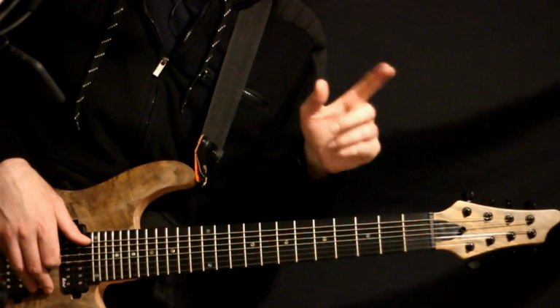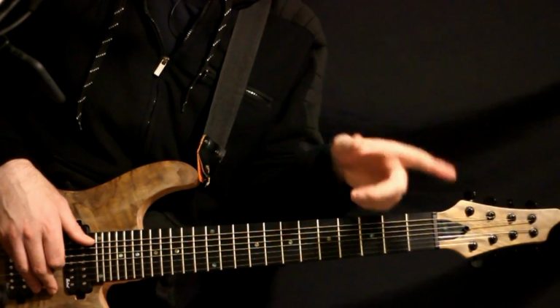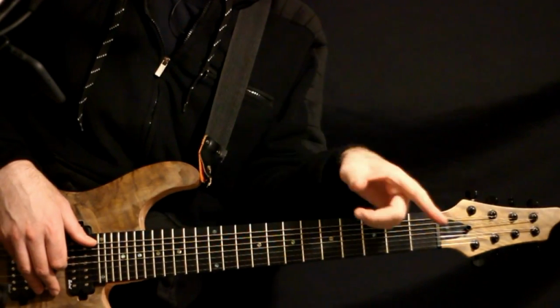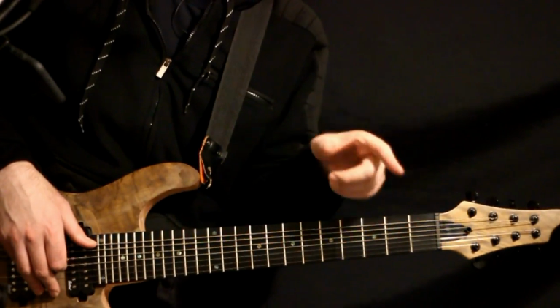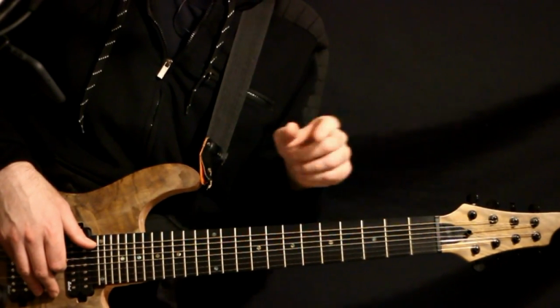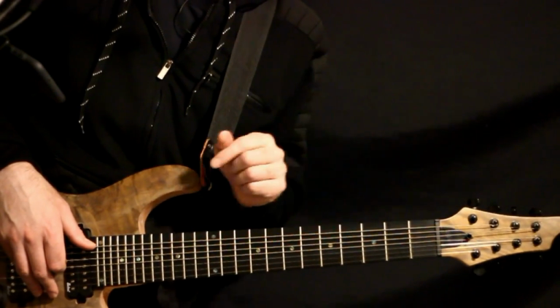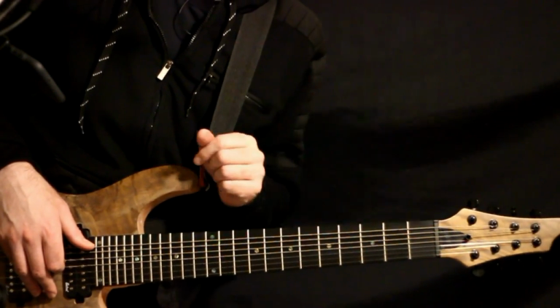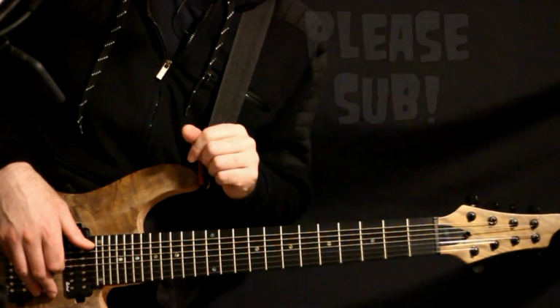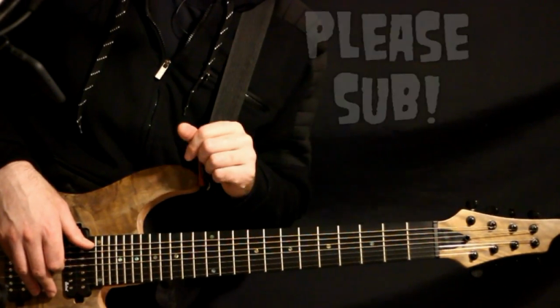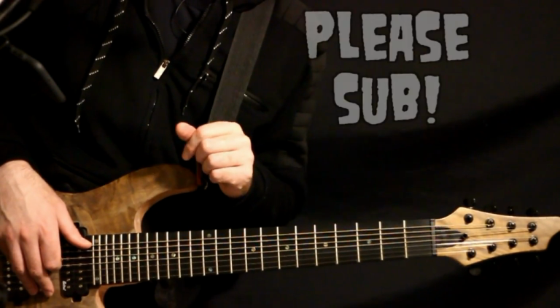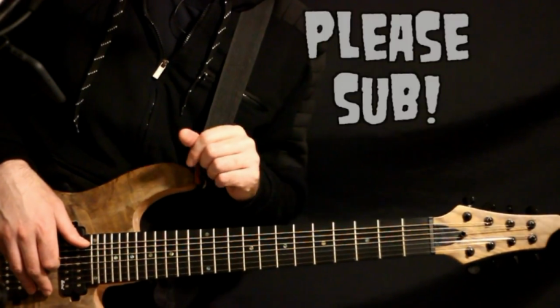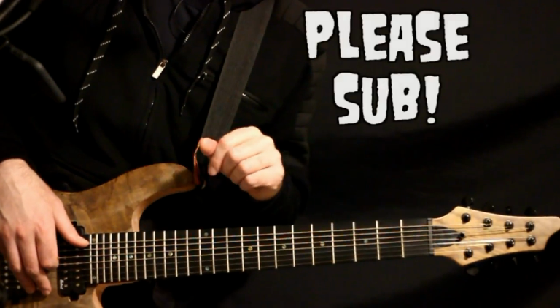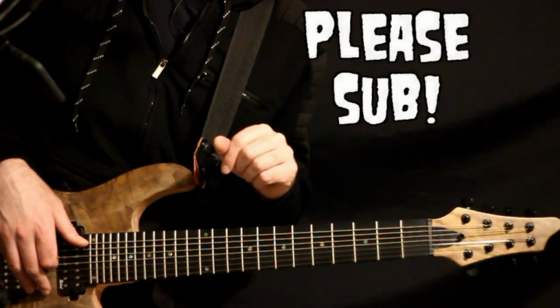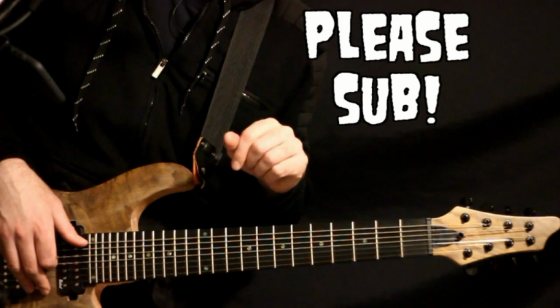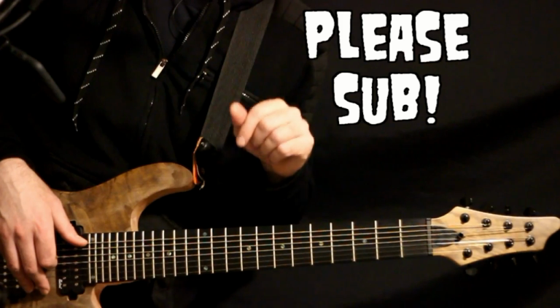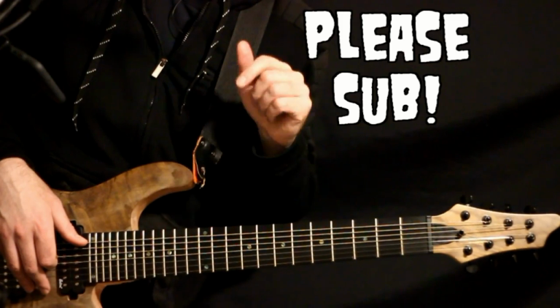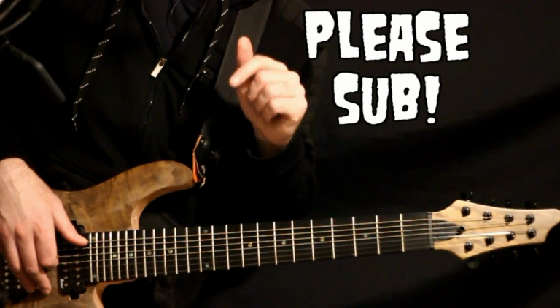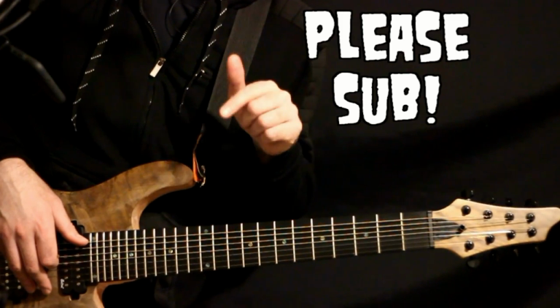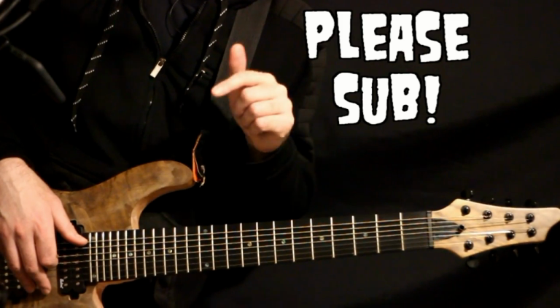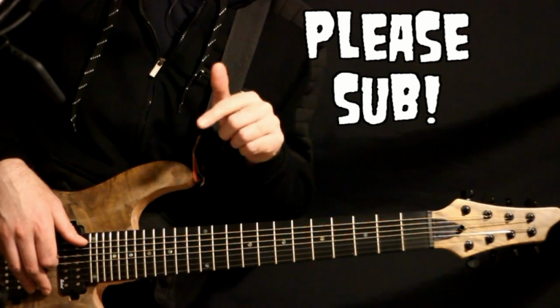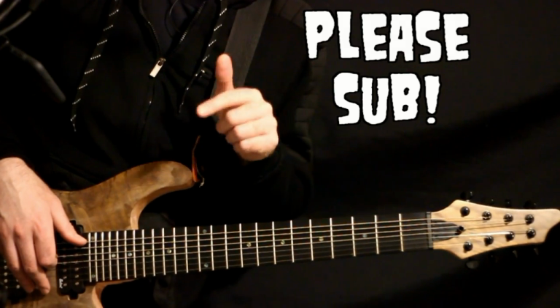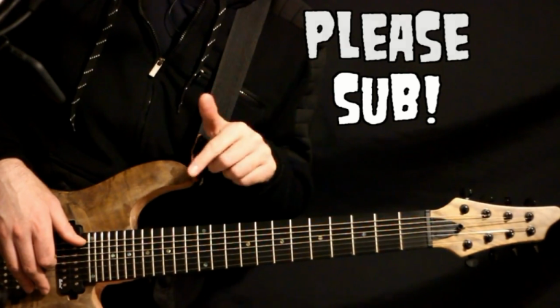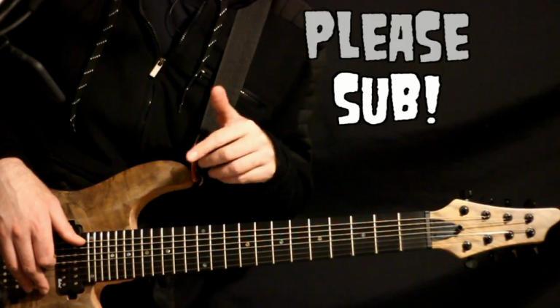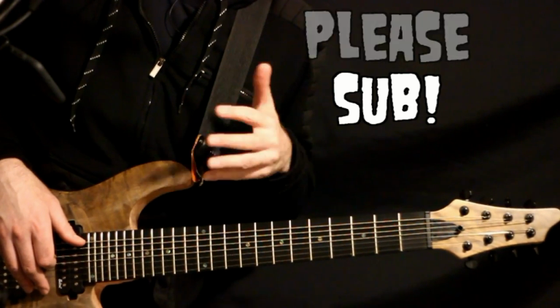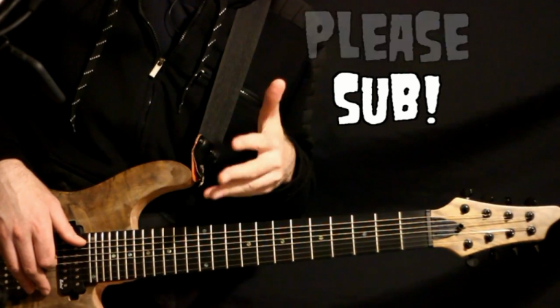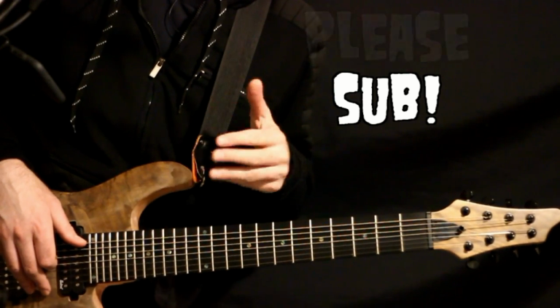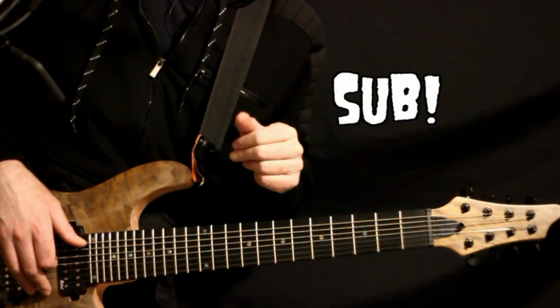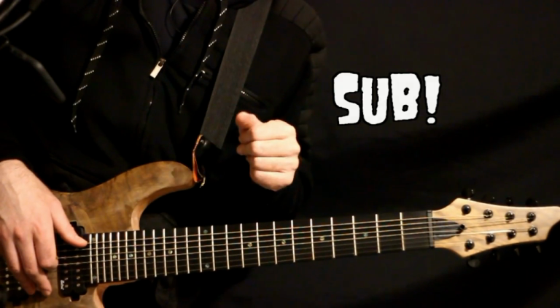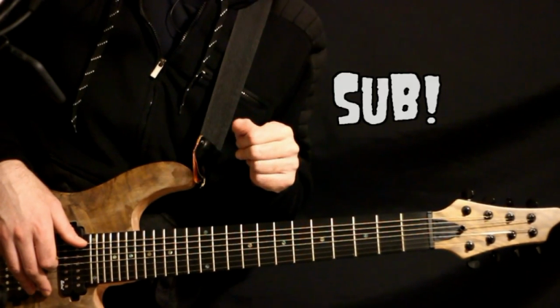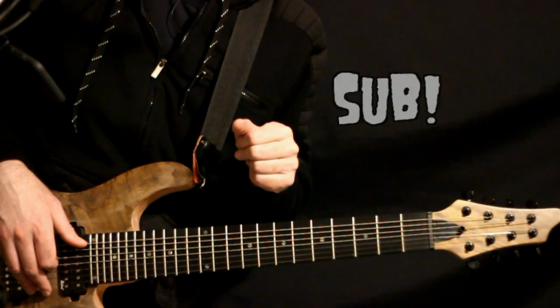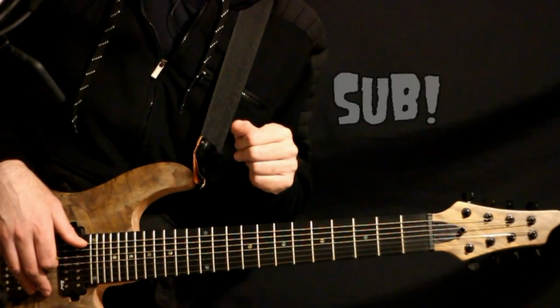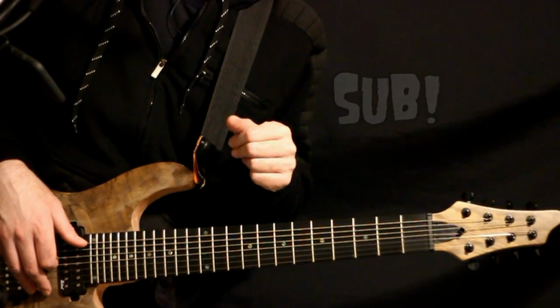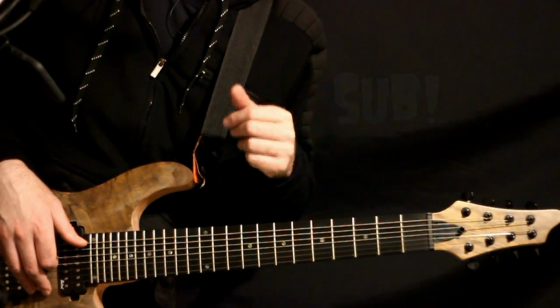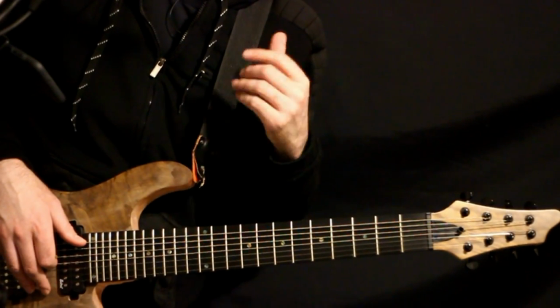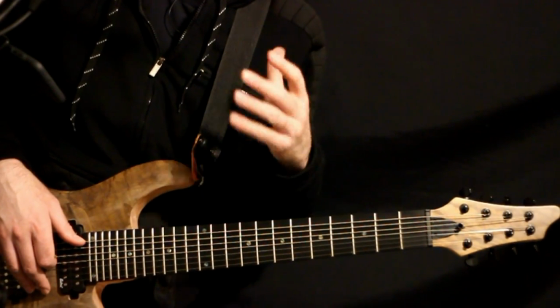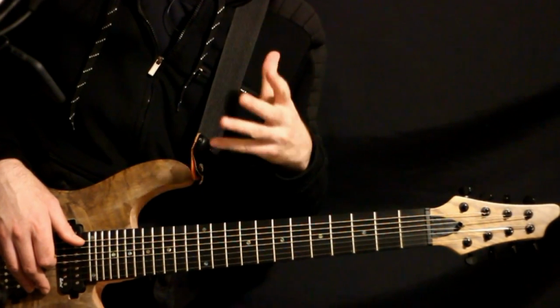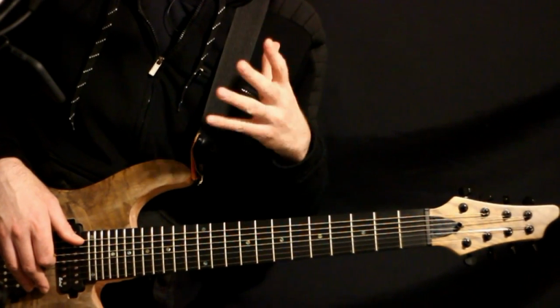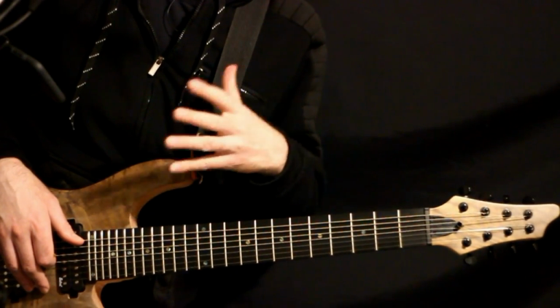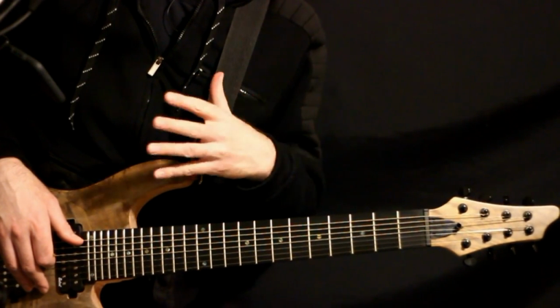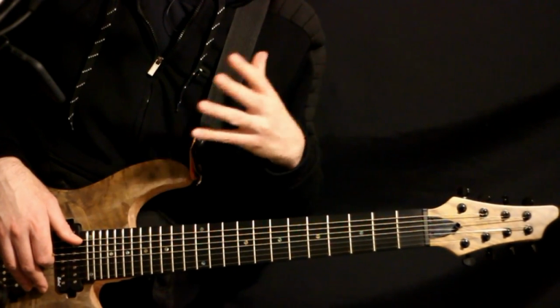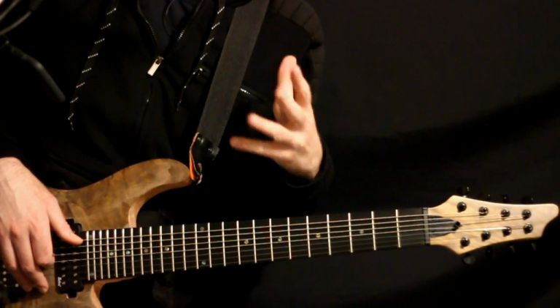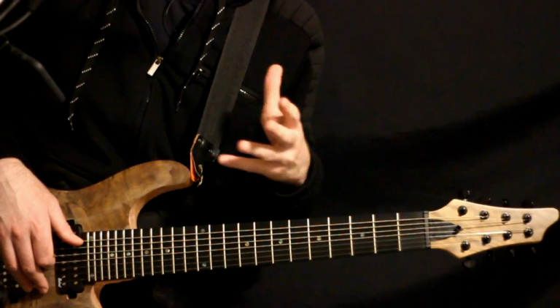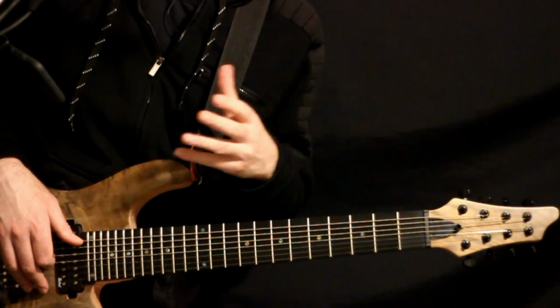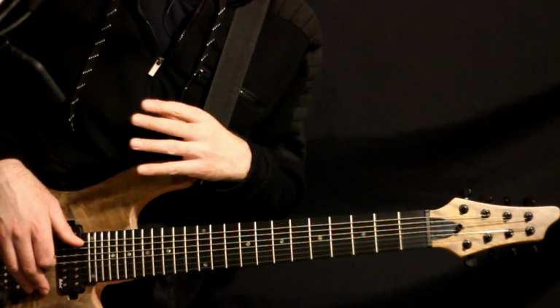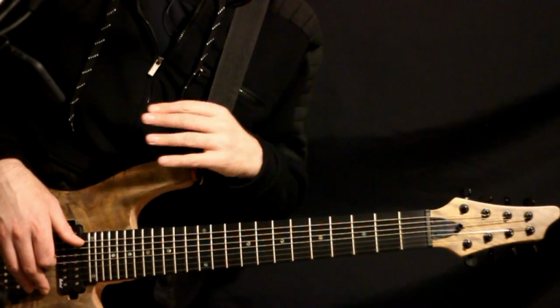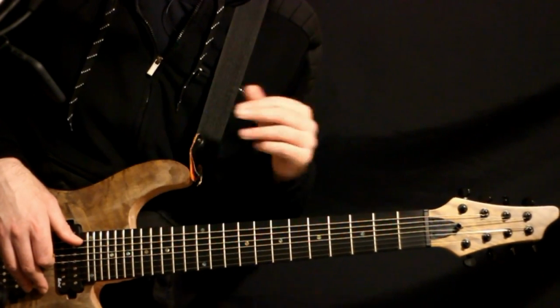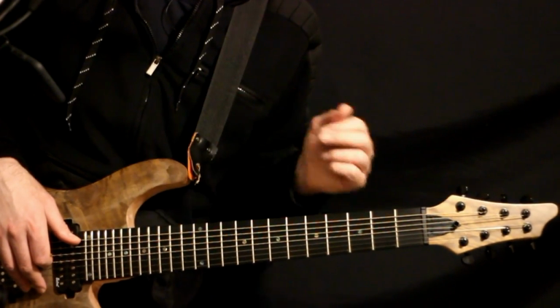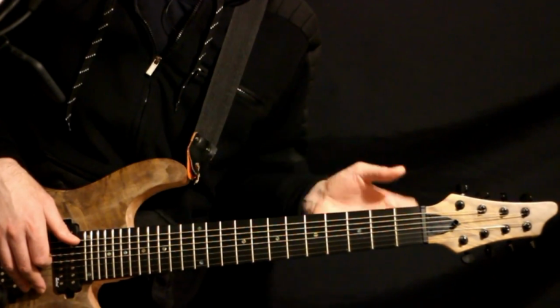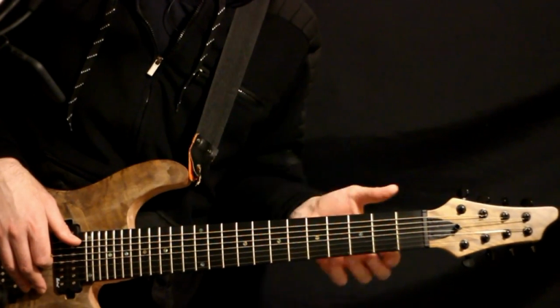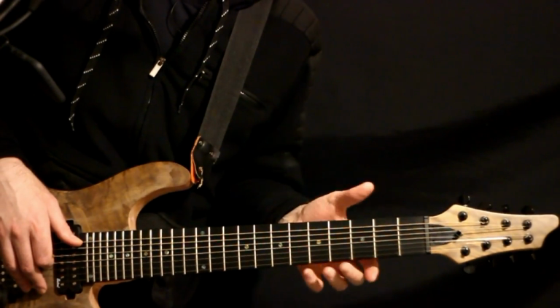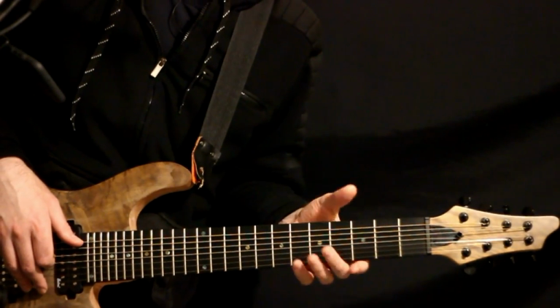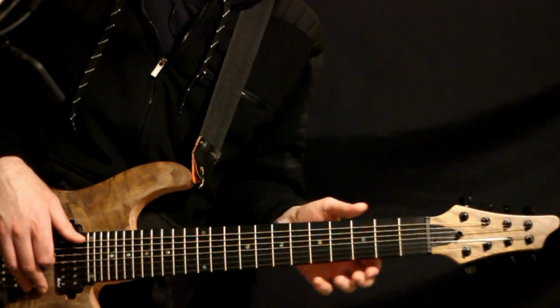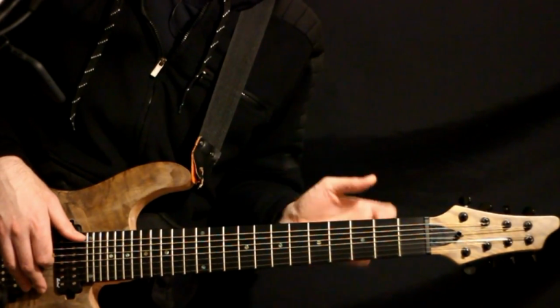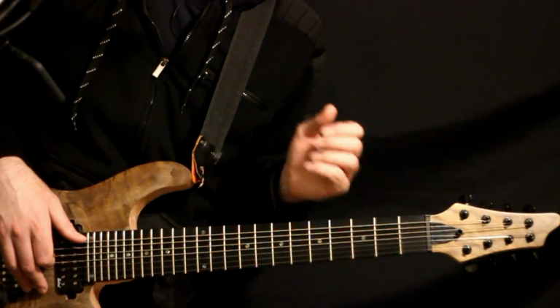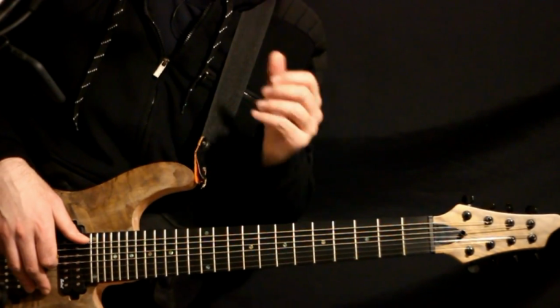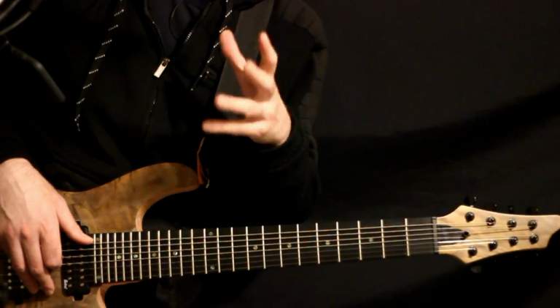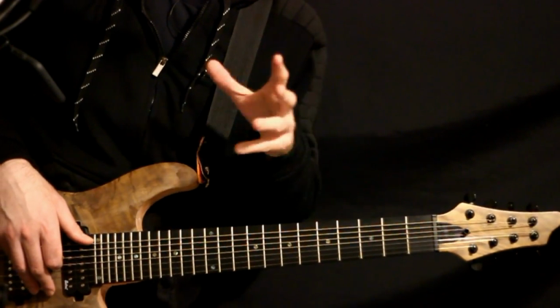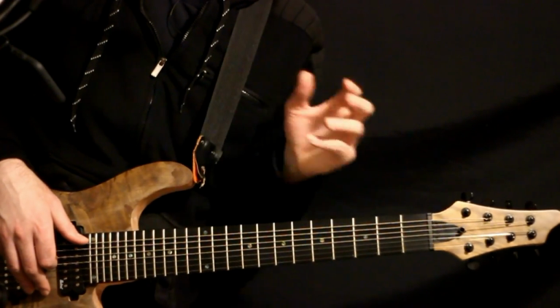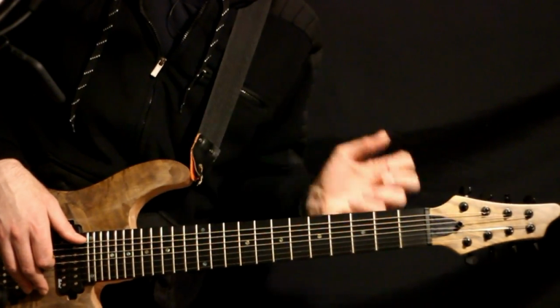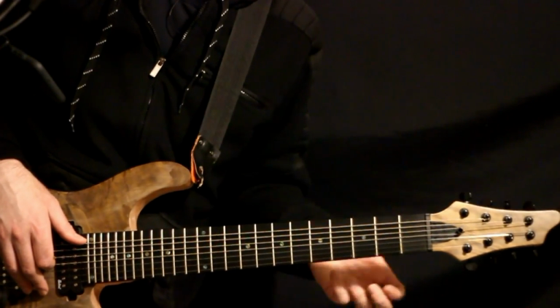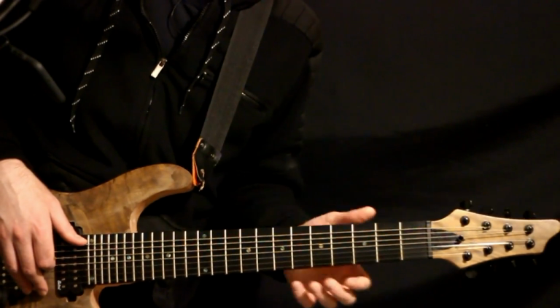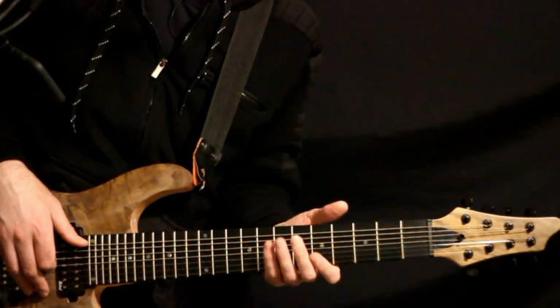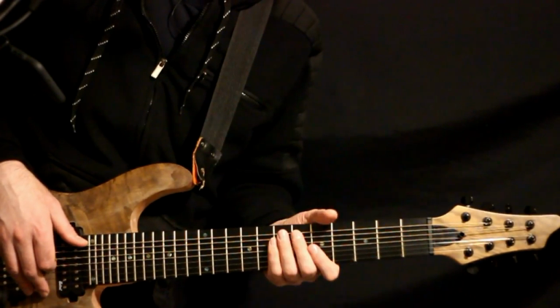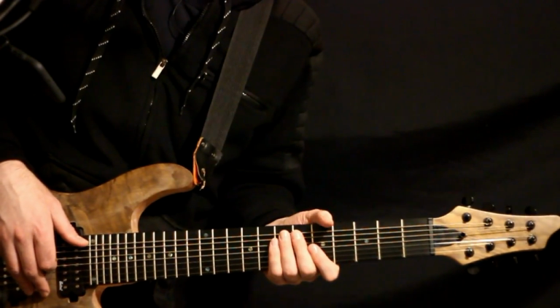Please hit that subscribe button — it's the best way to let me know you like this video. I want to see more Deftones stuff in this style. And now let's give it a try.